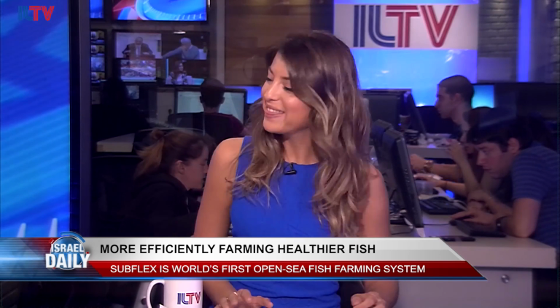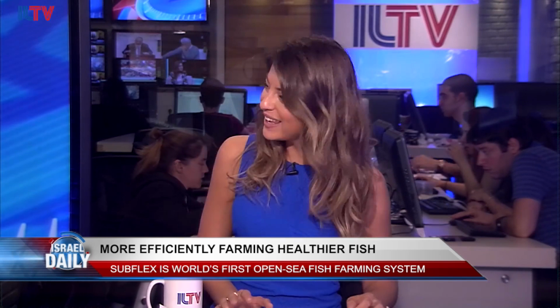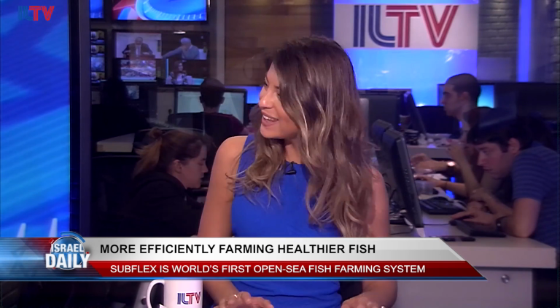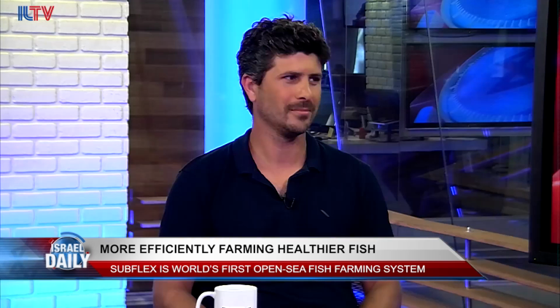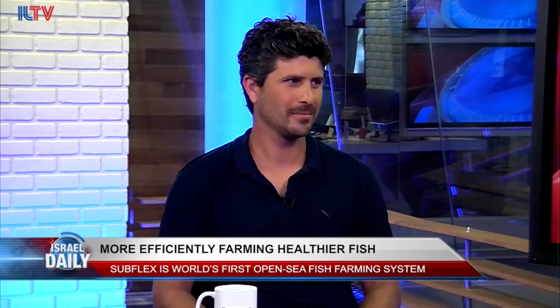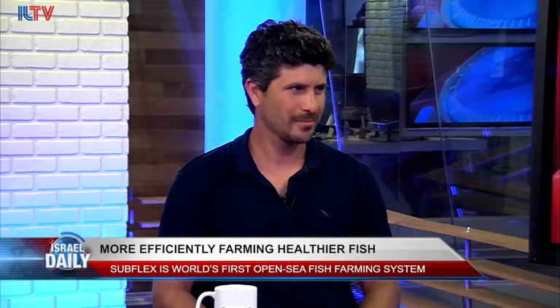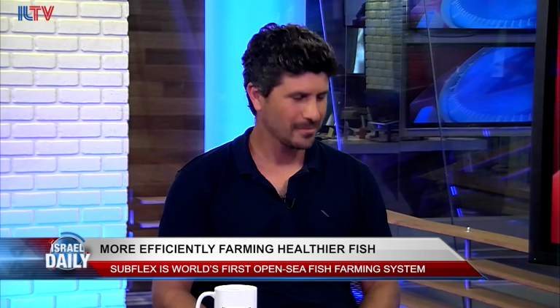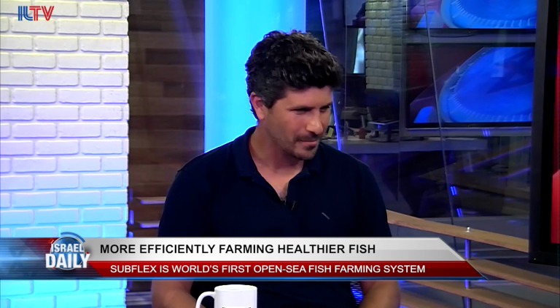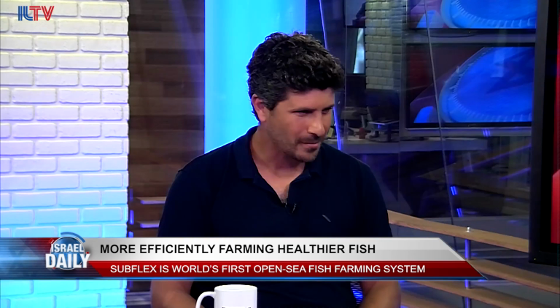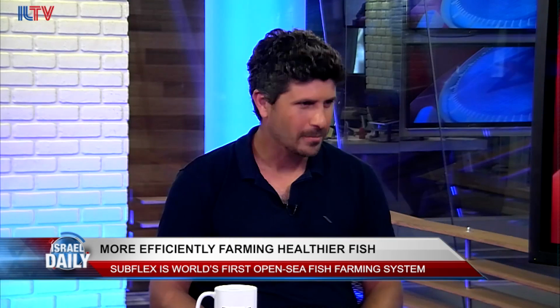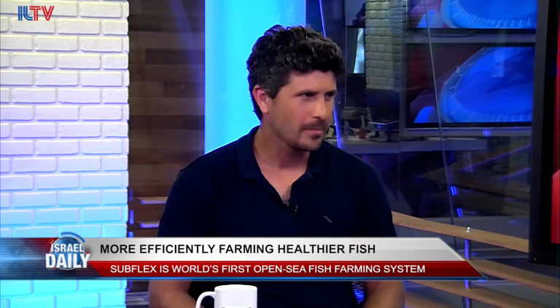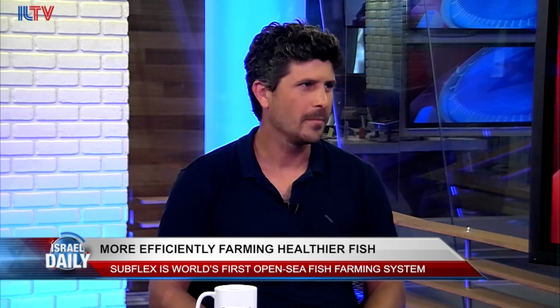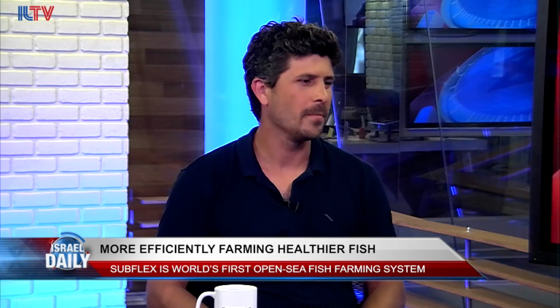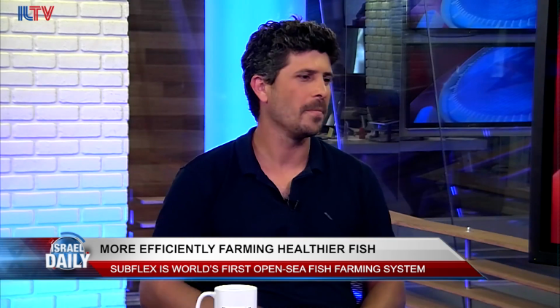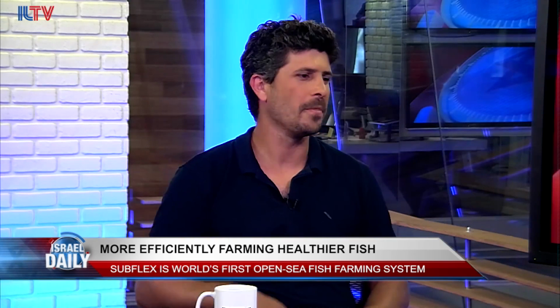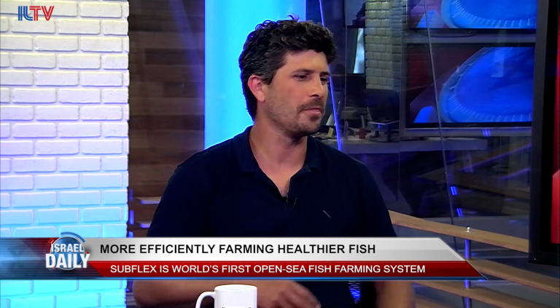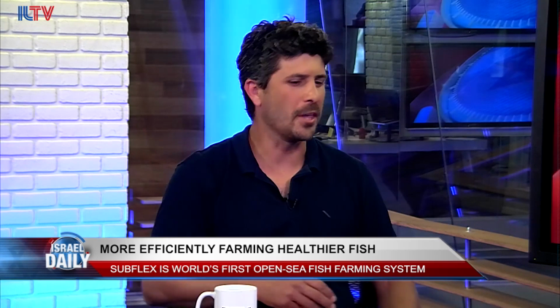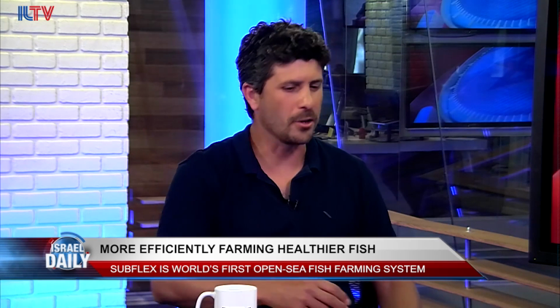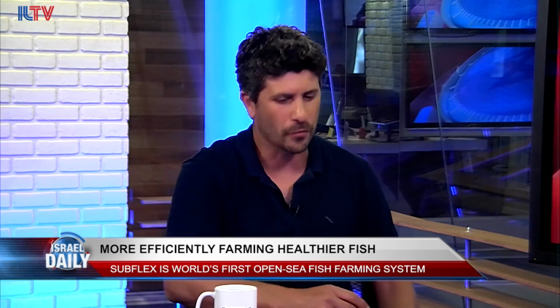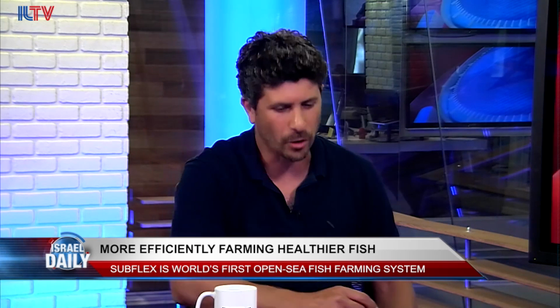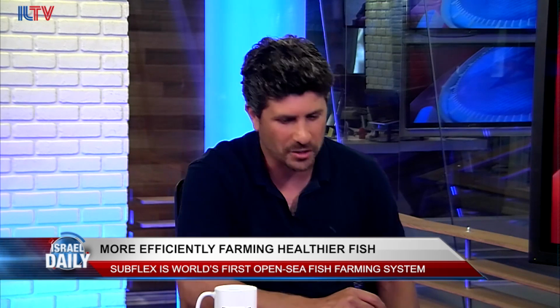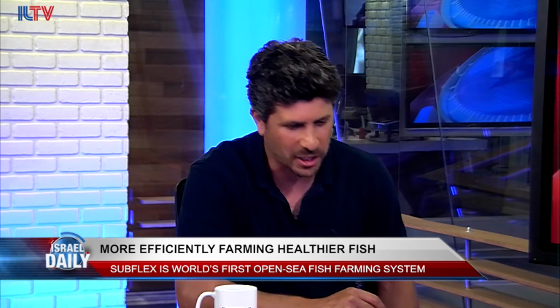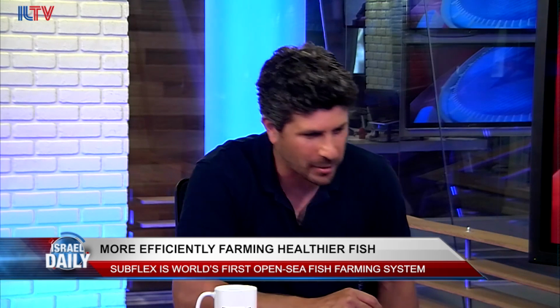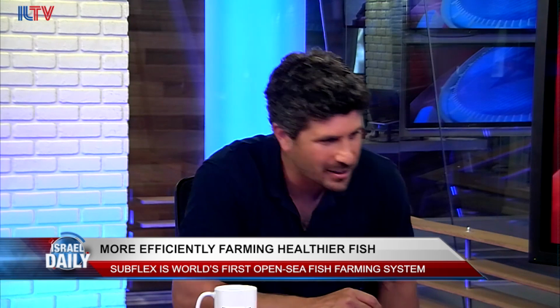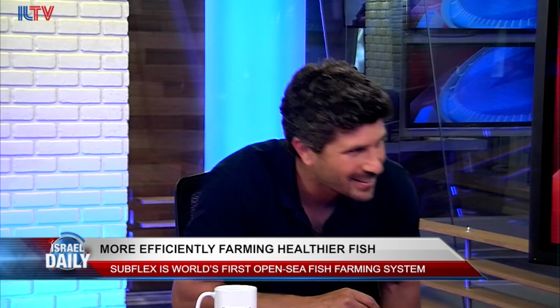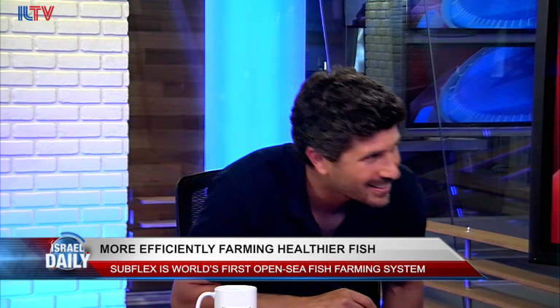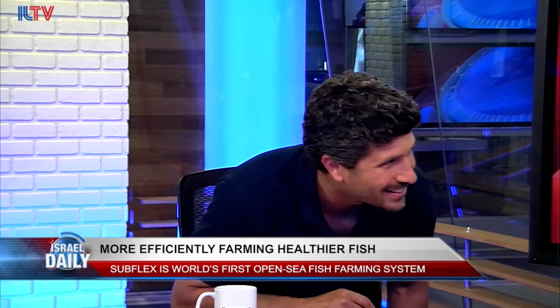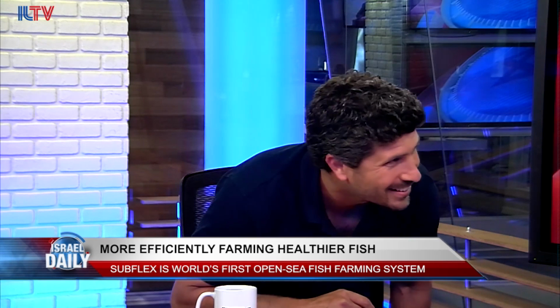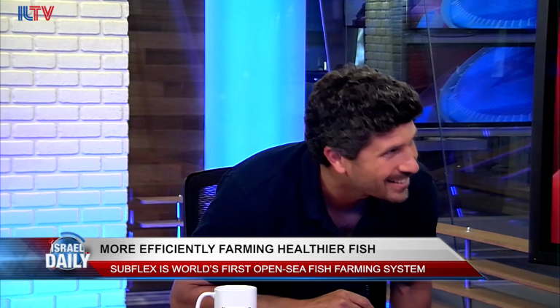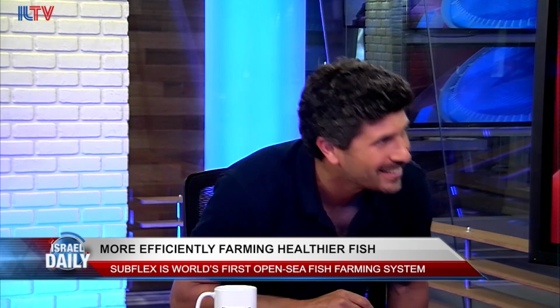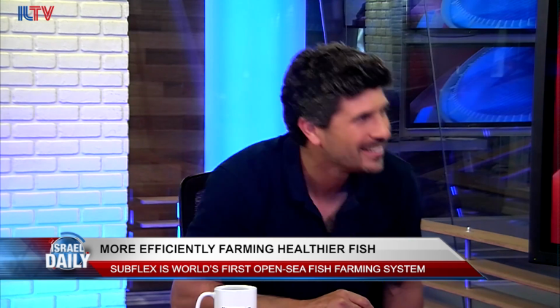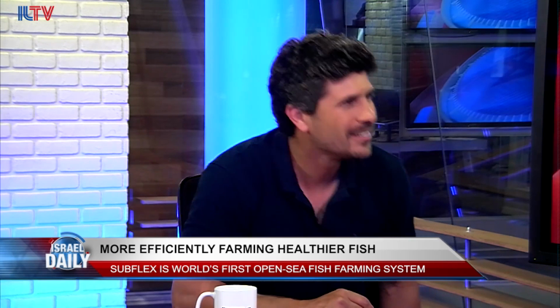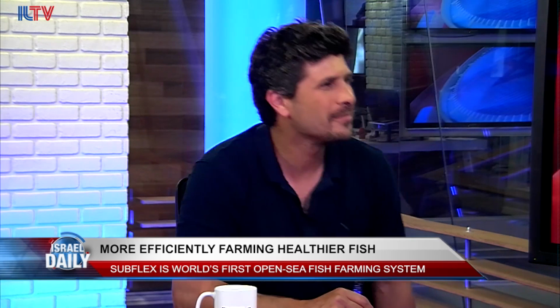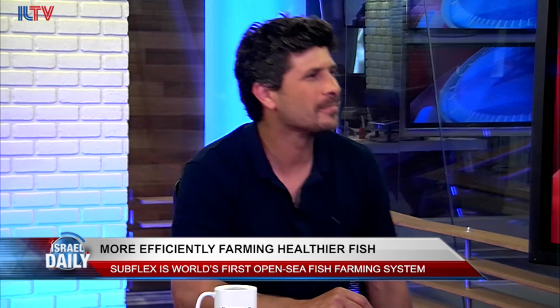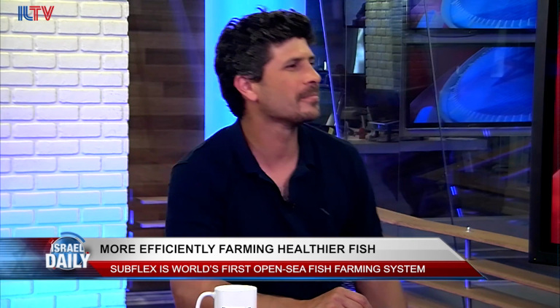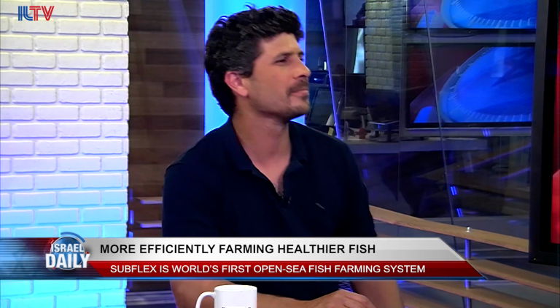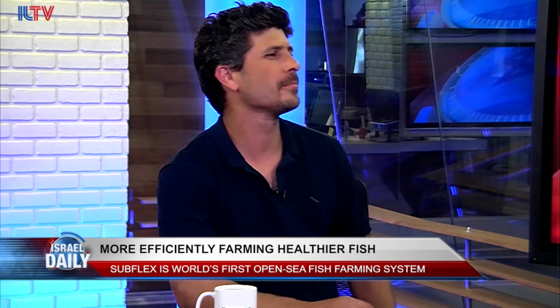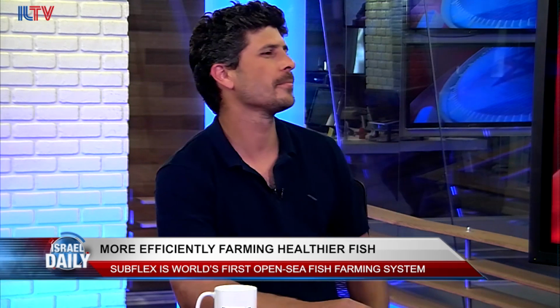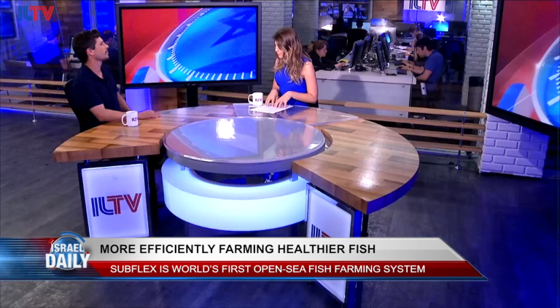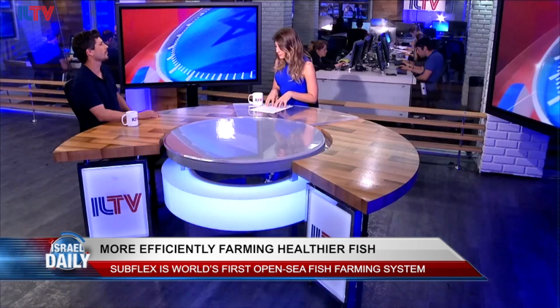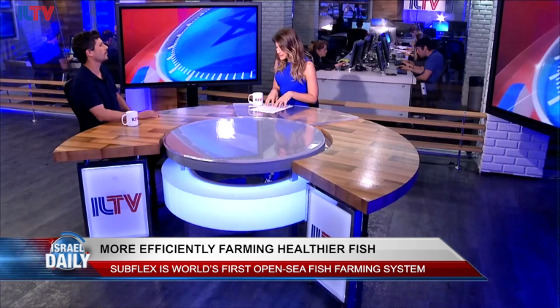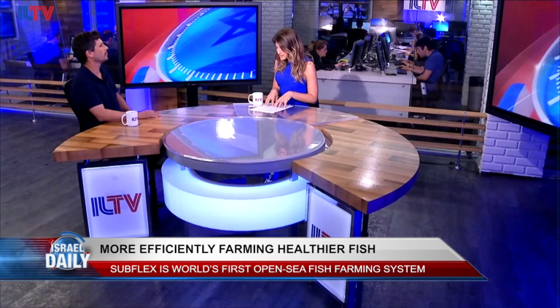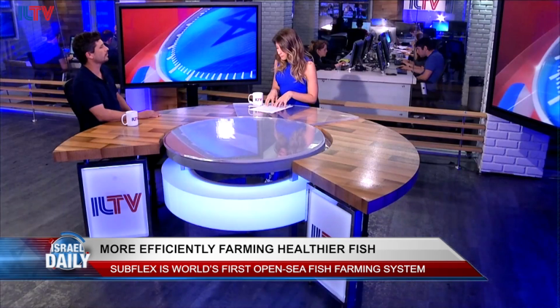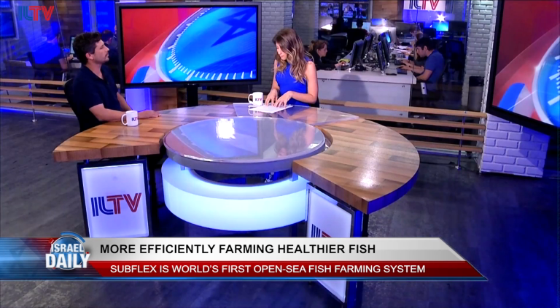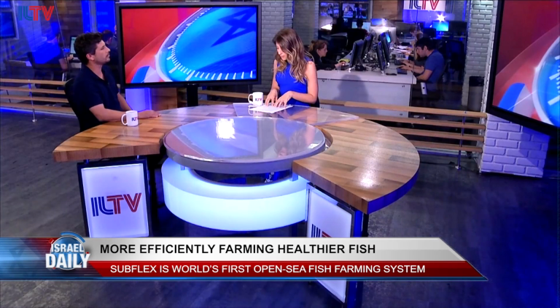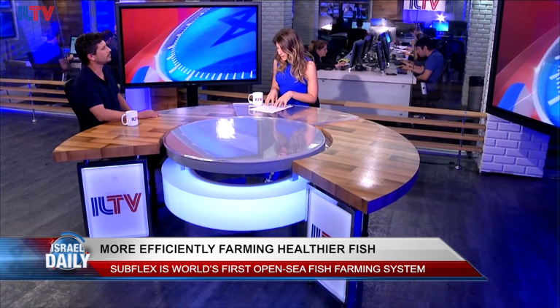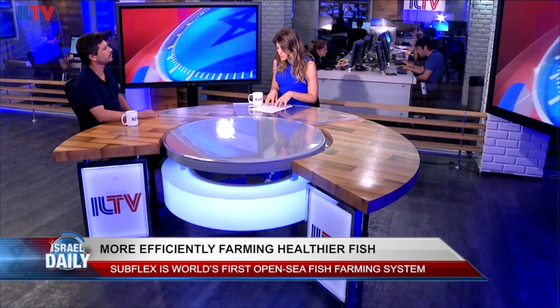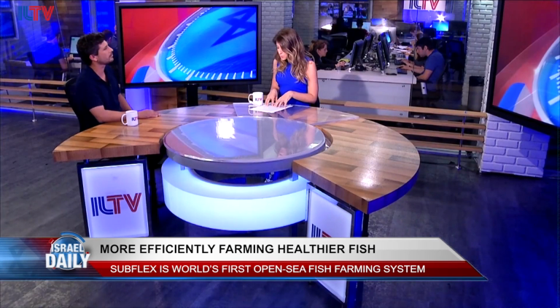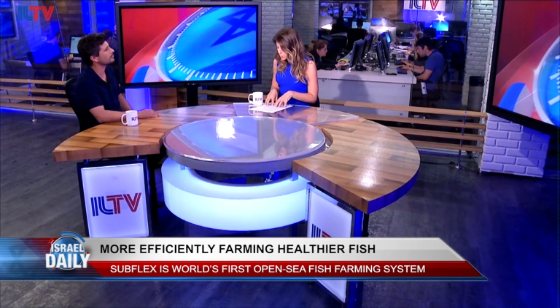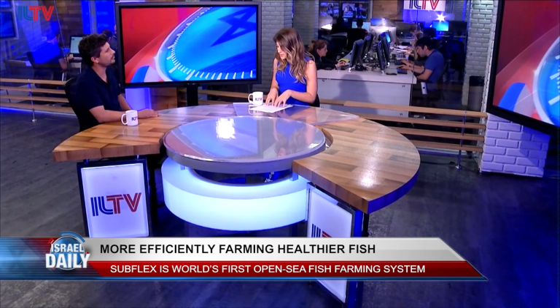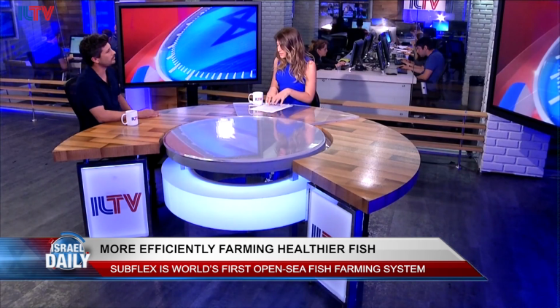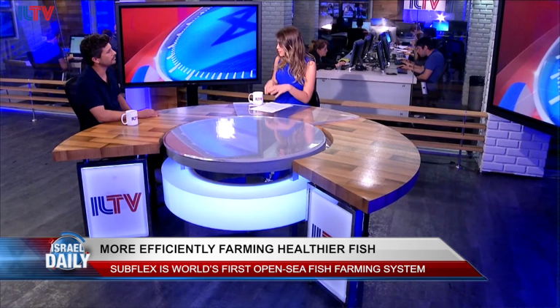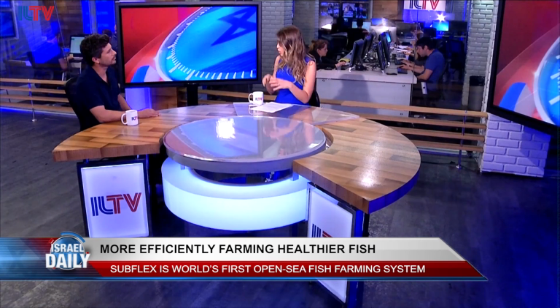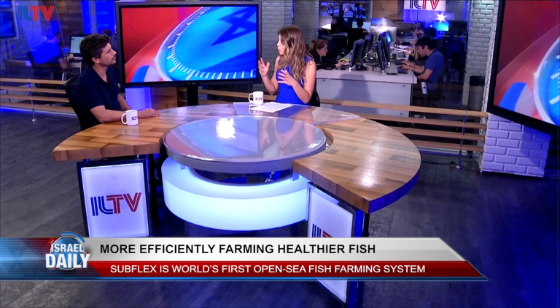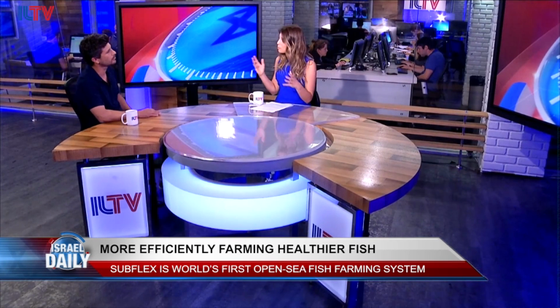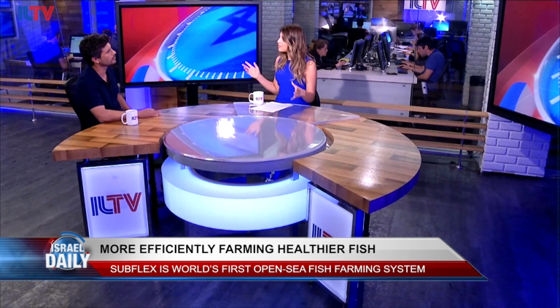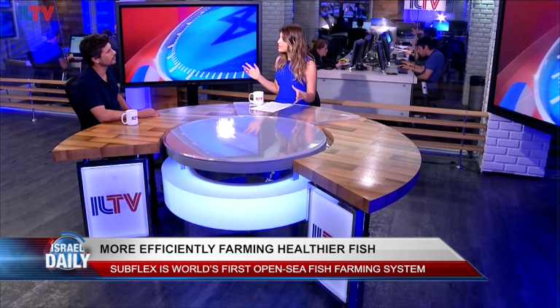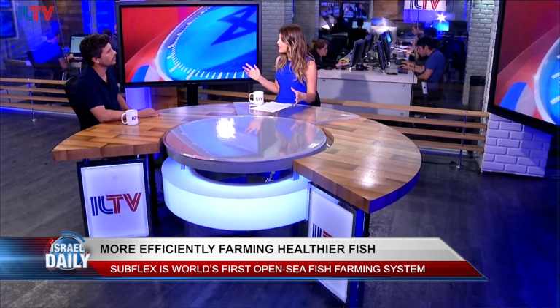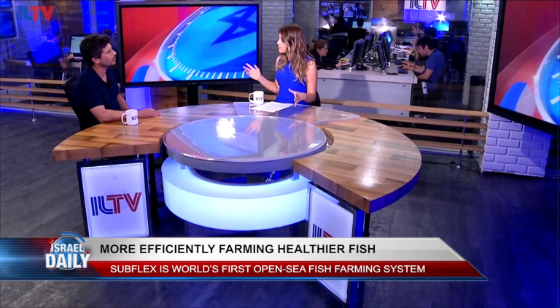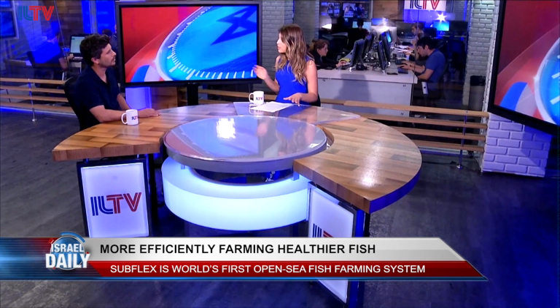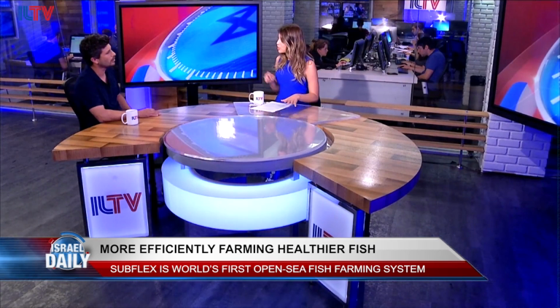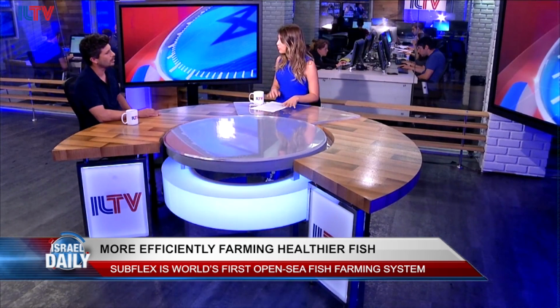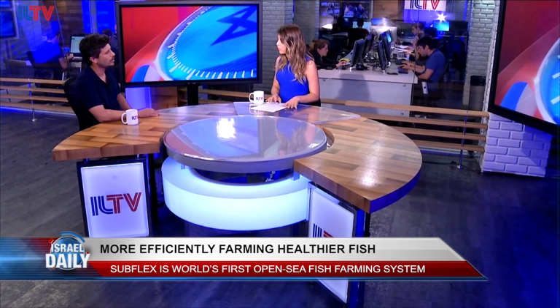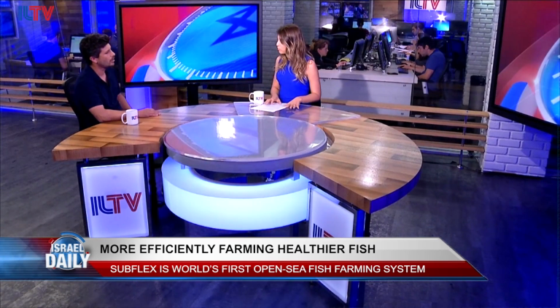Thank you so much for joining us. Thank you for hosting me. So tell us a little bit about the Subflex. What is an open sea fish farm?